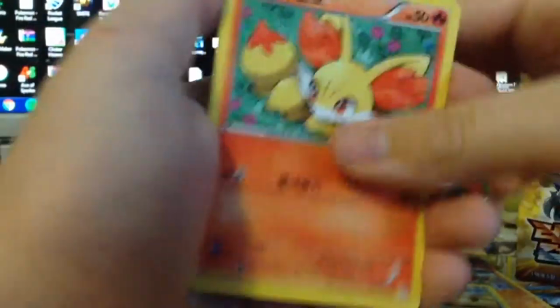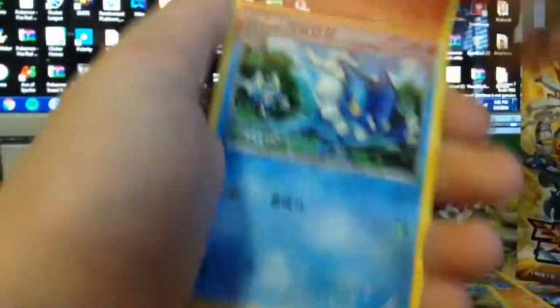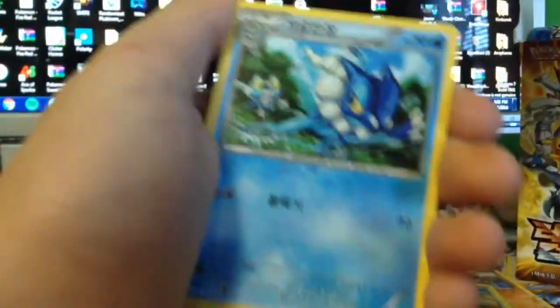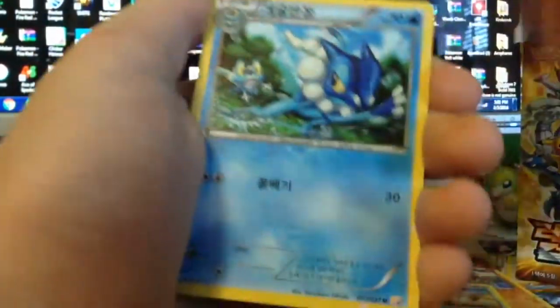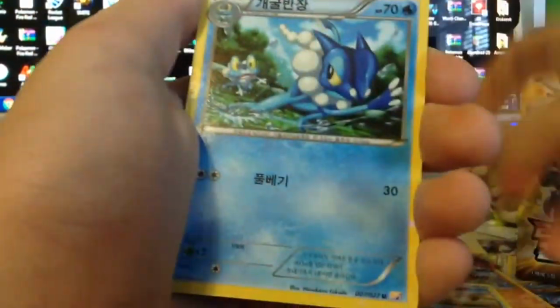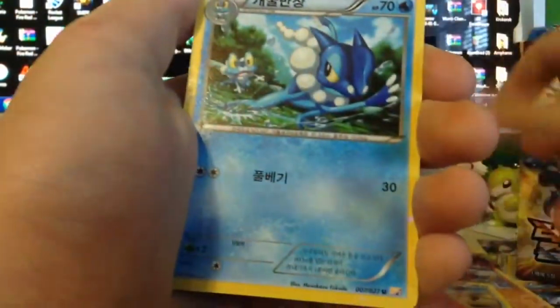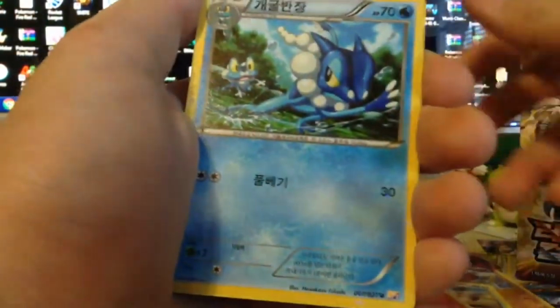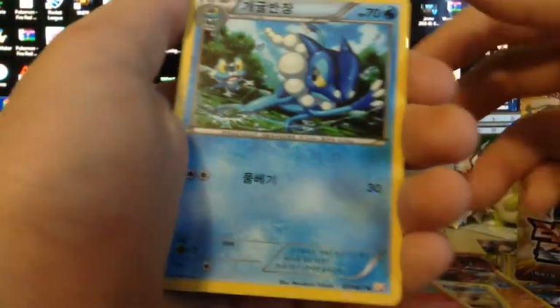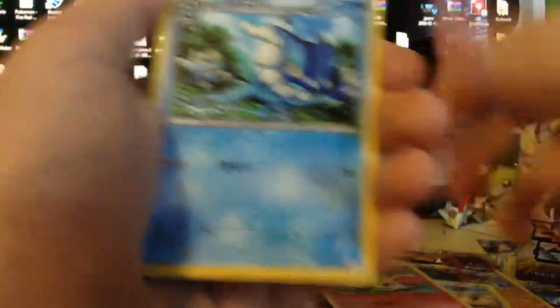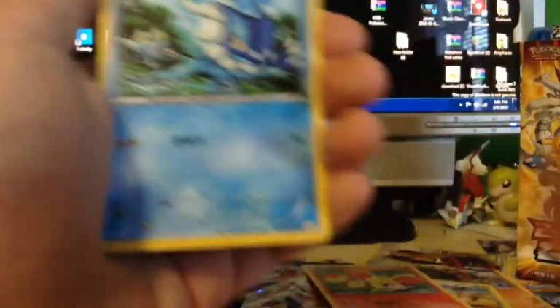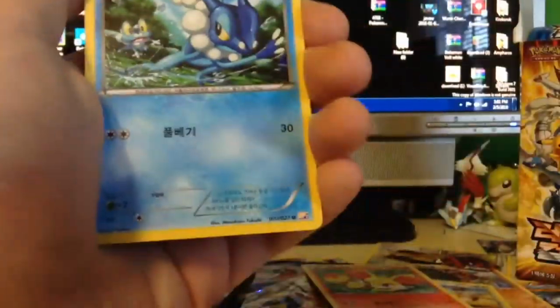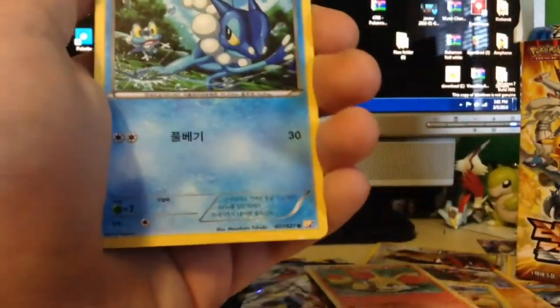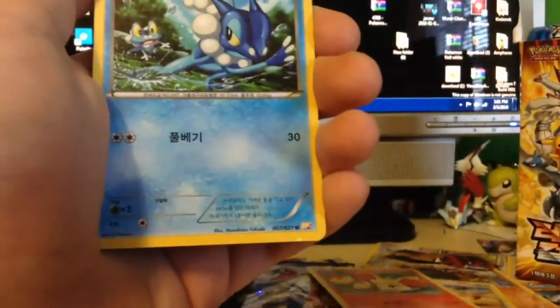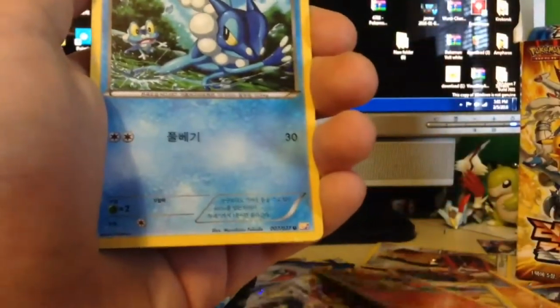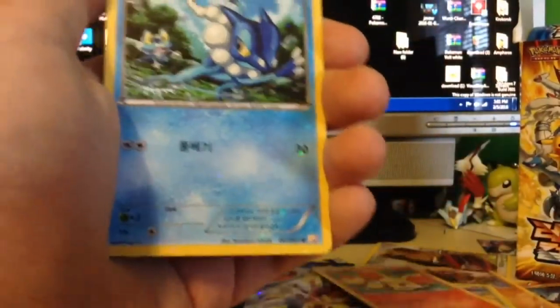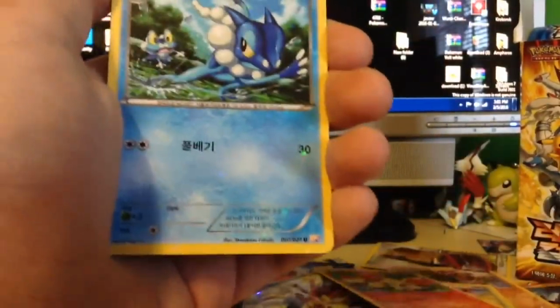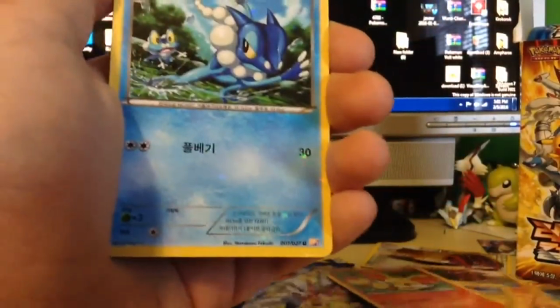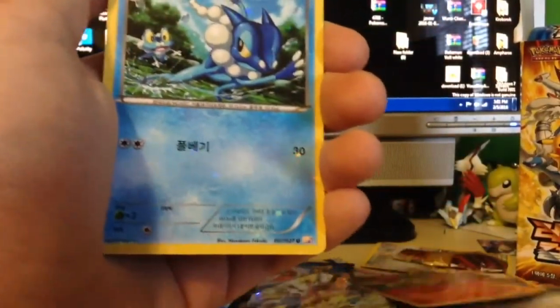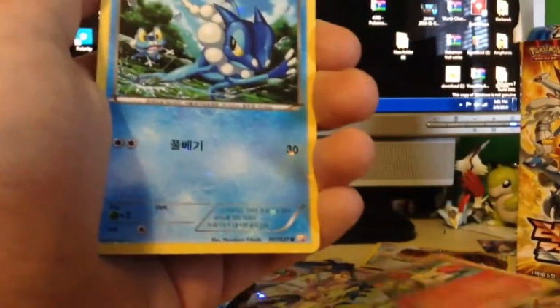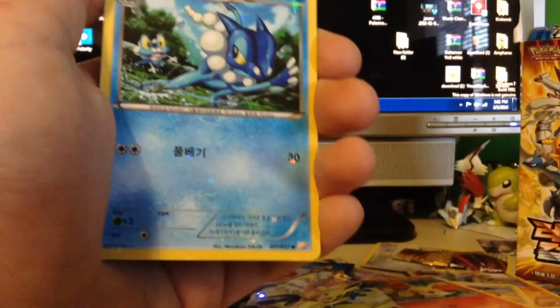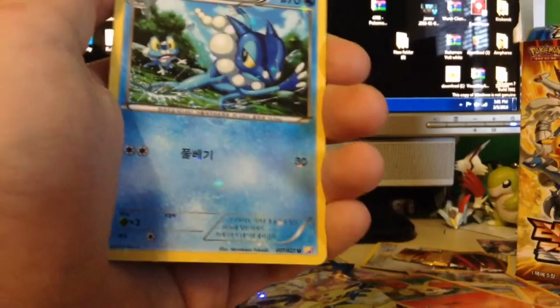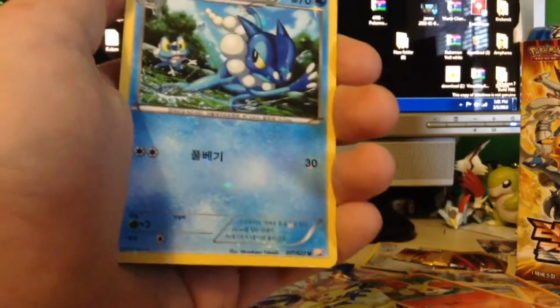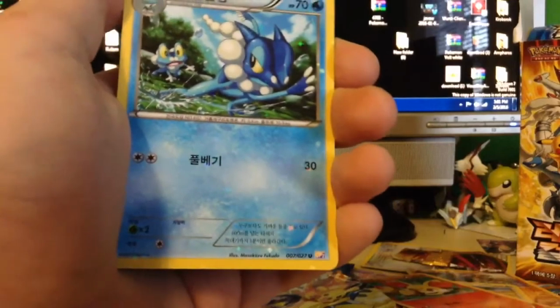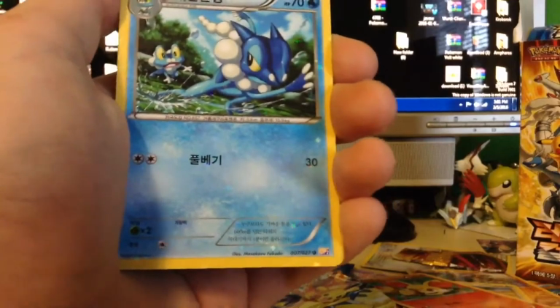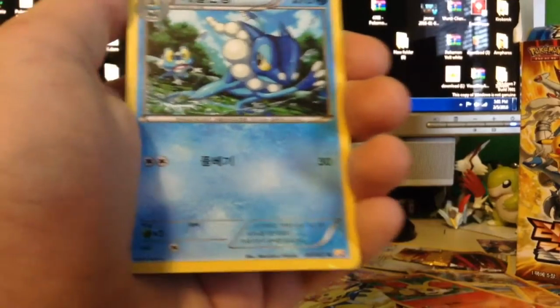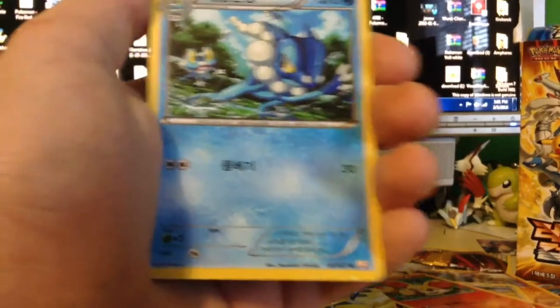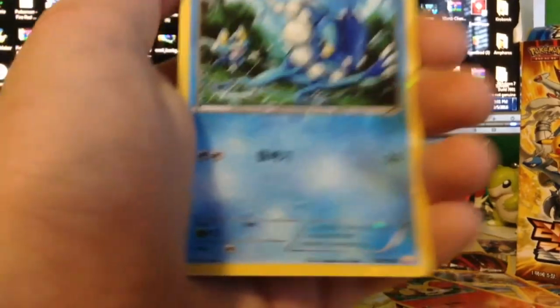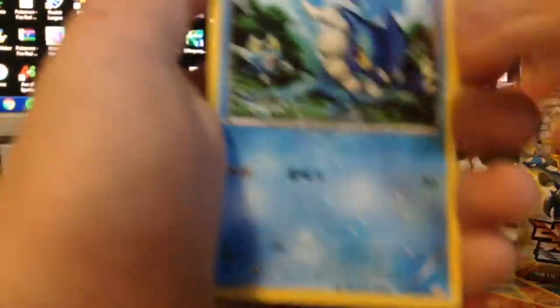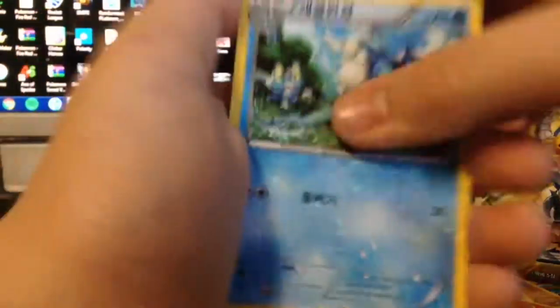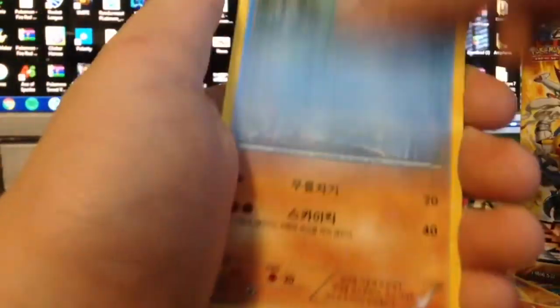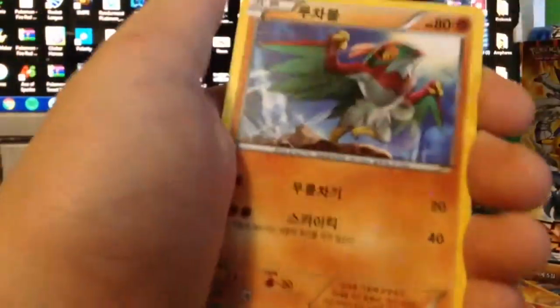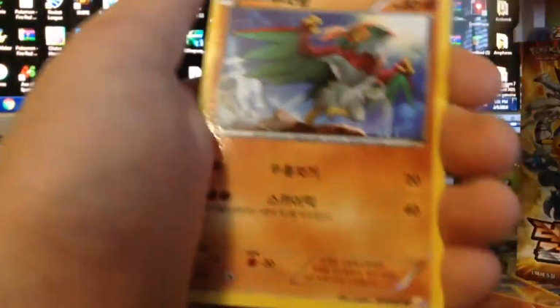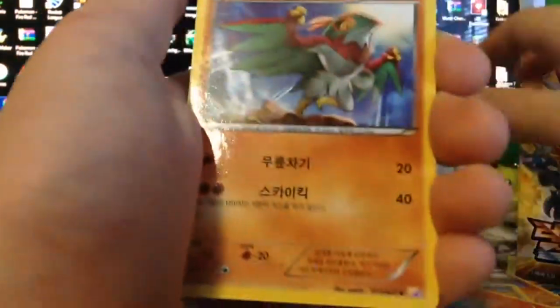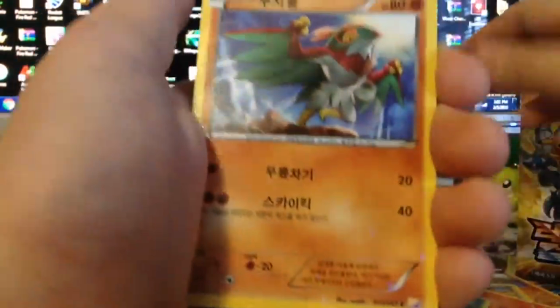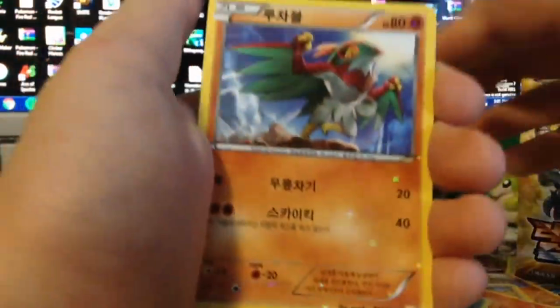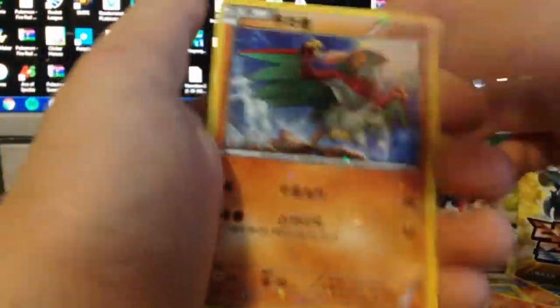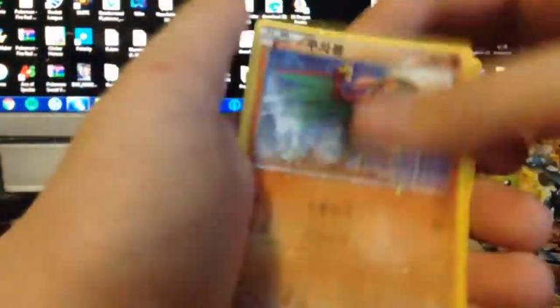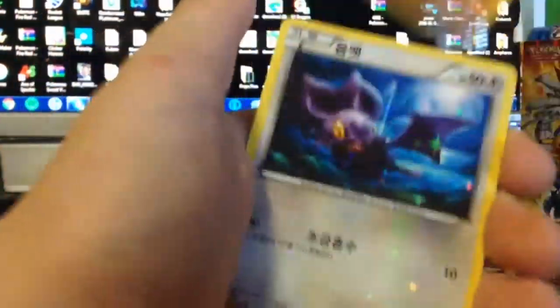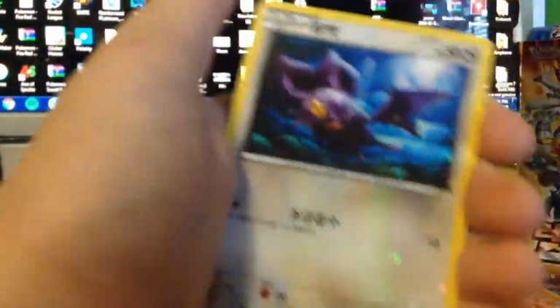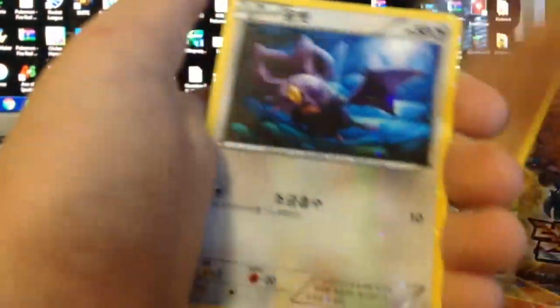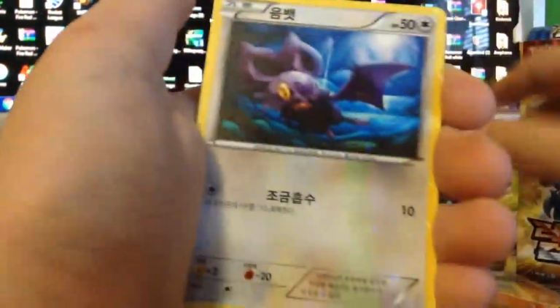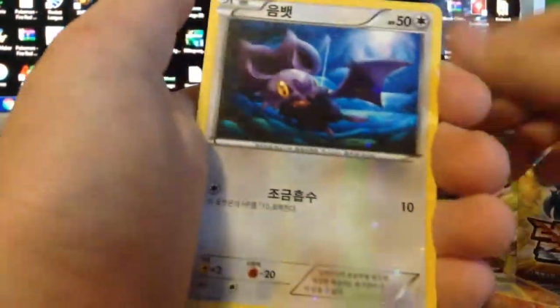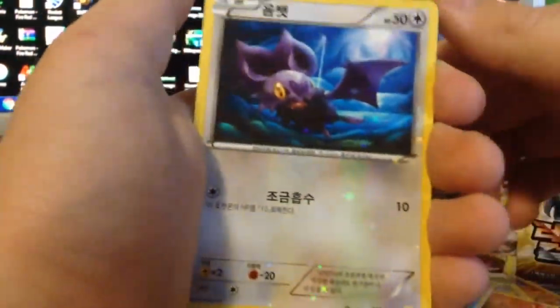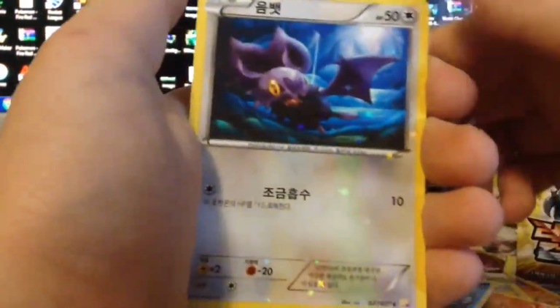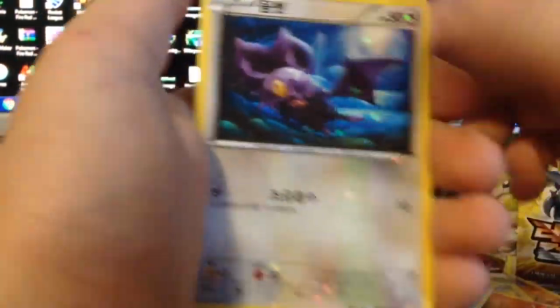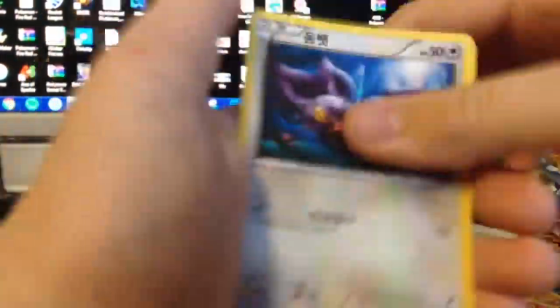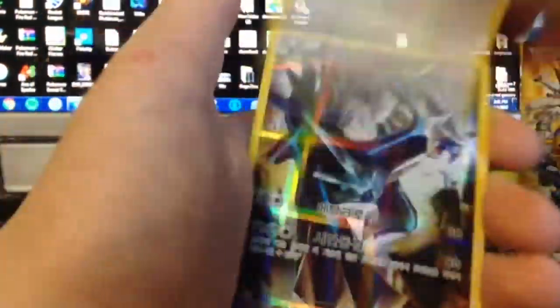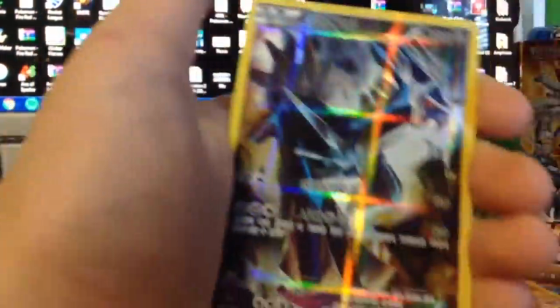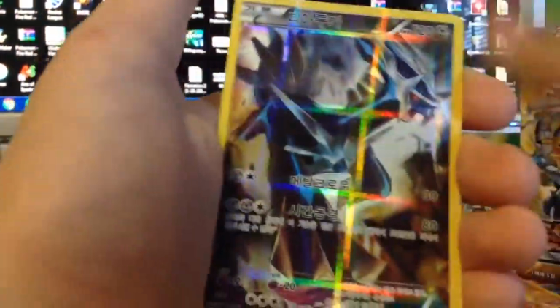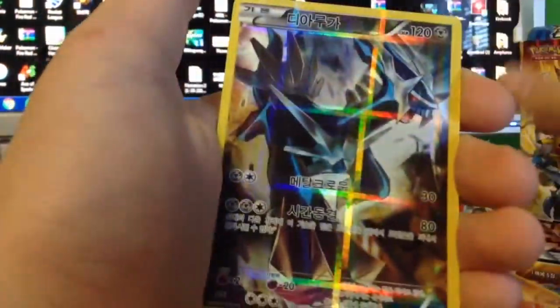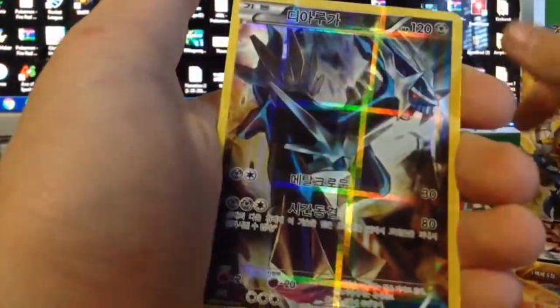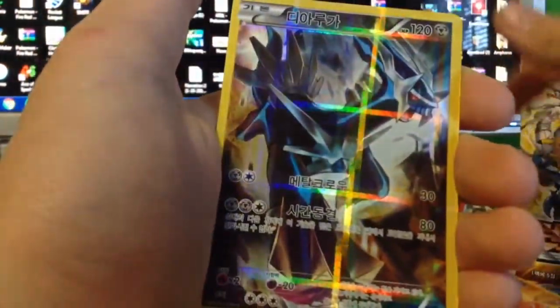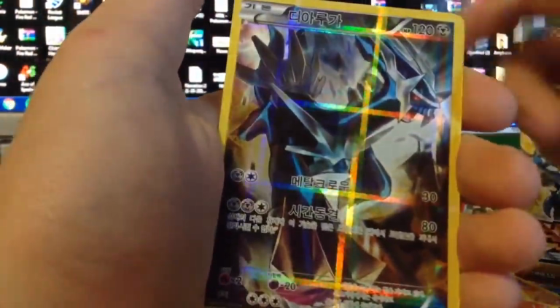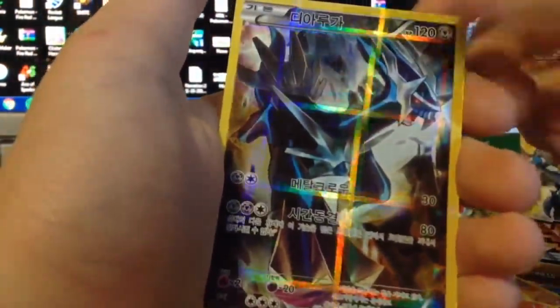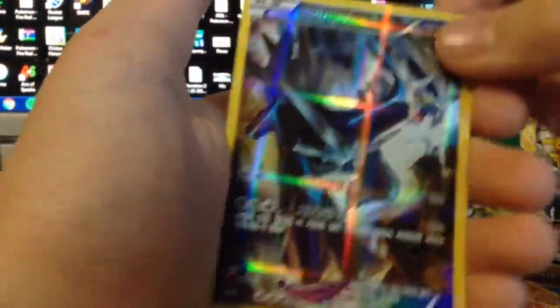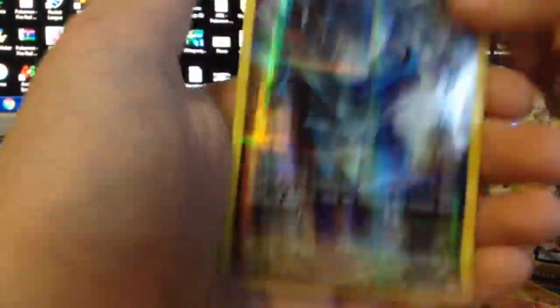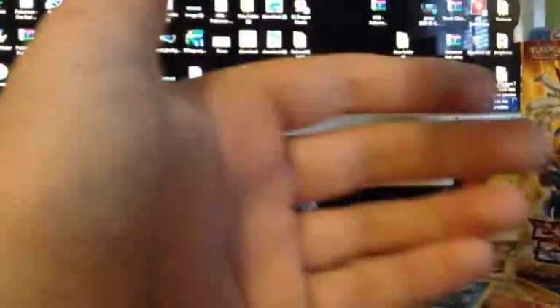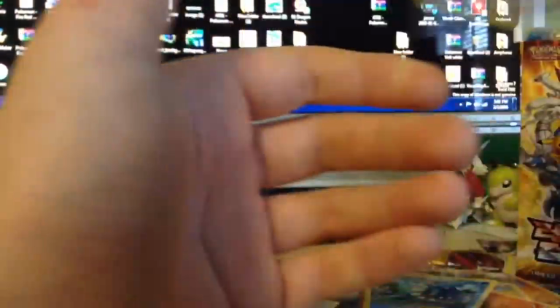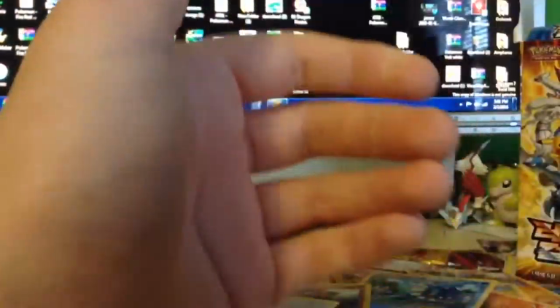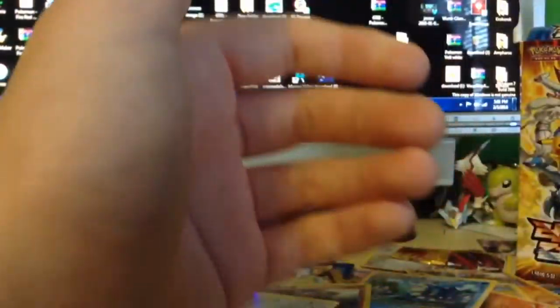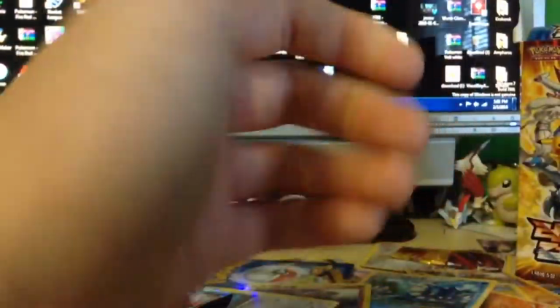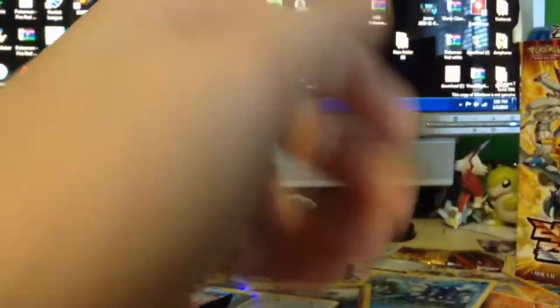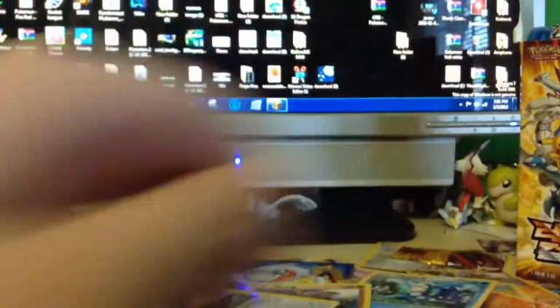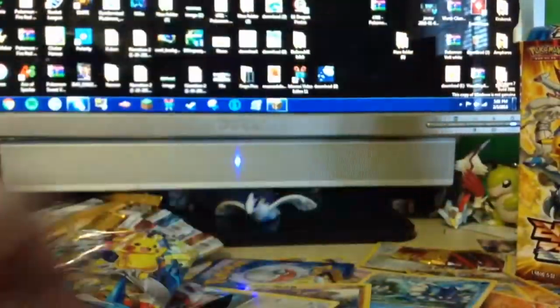Fennekin - I don't want to snip the card - Frogadier, Hawlucha, Noibat, and another Dialga.